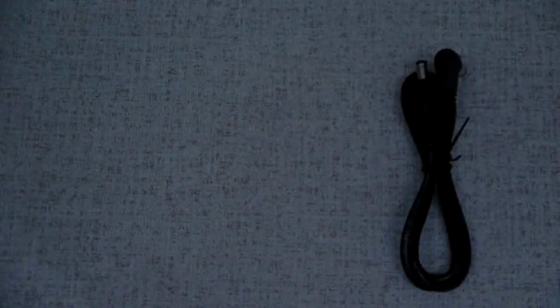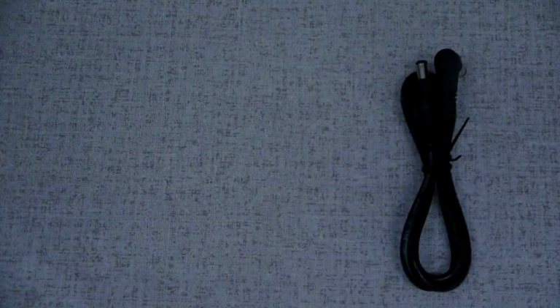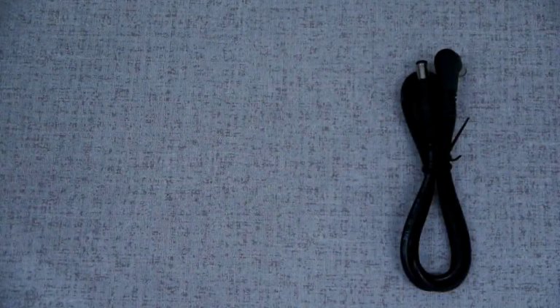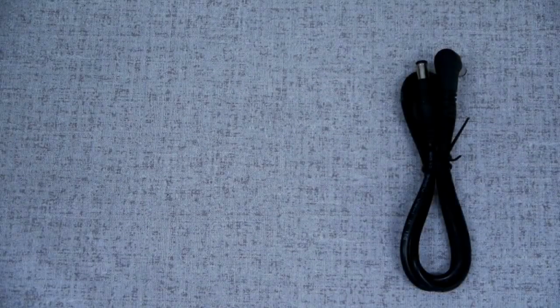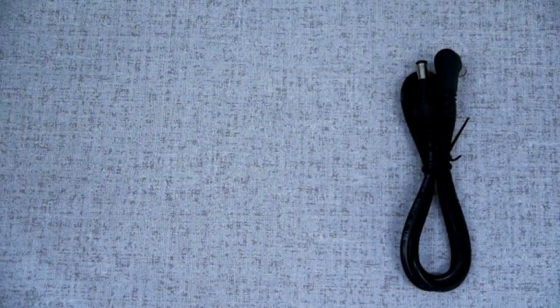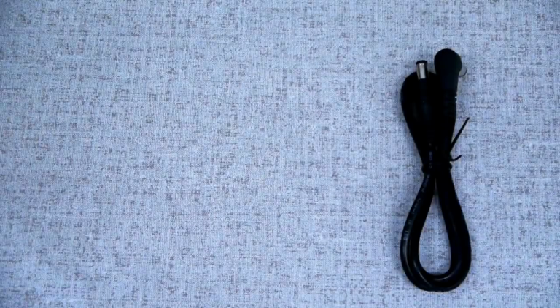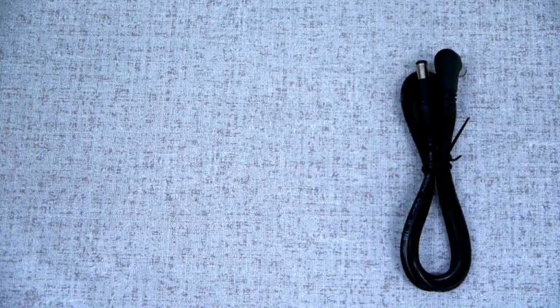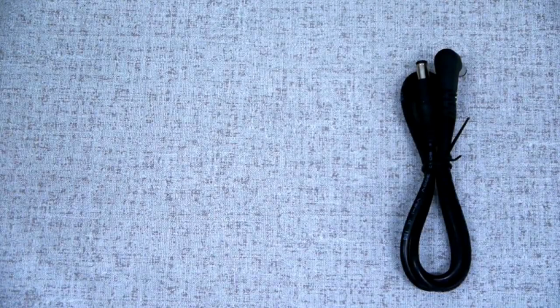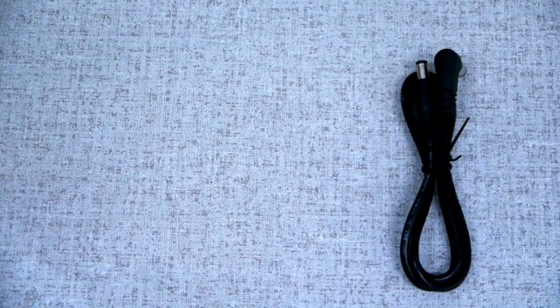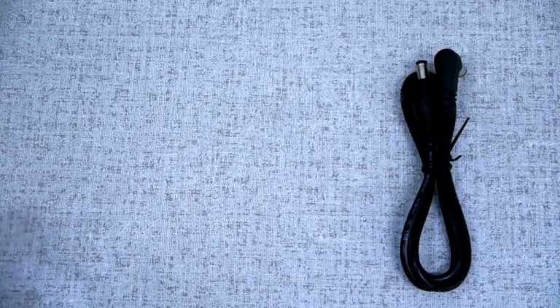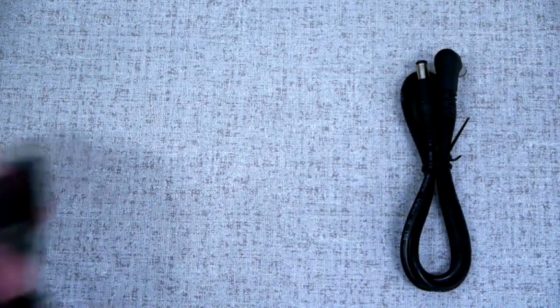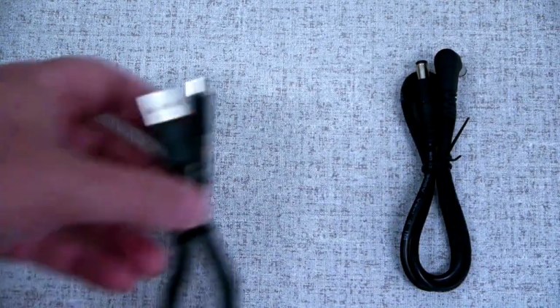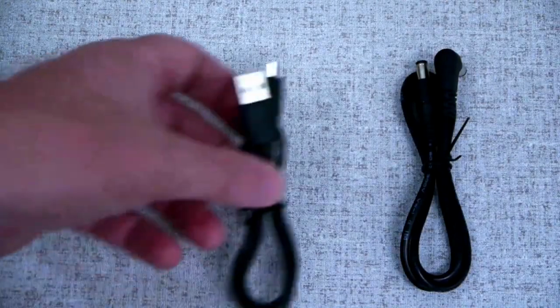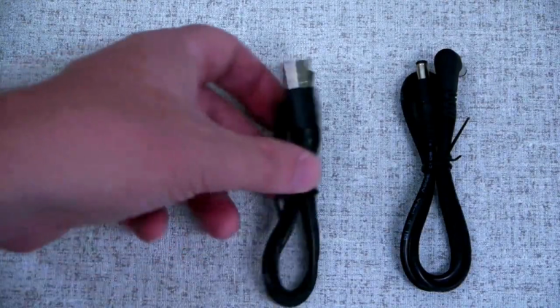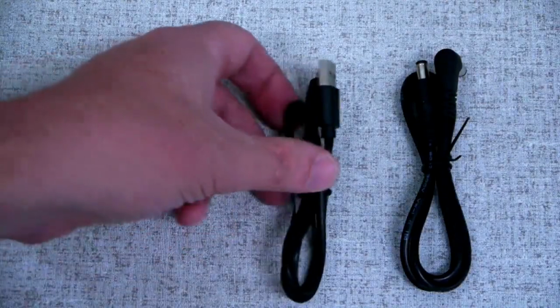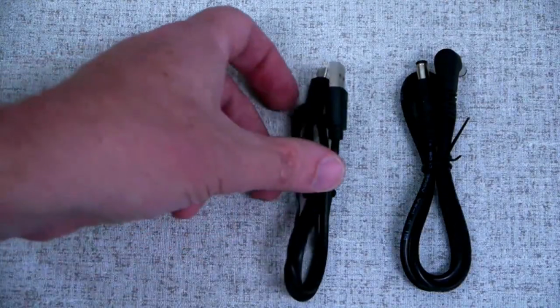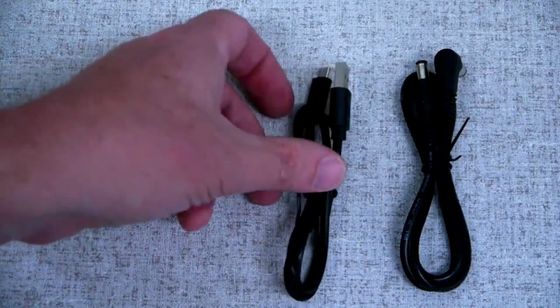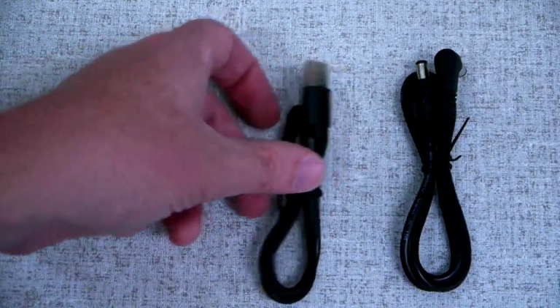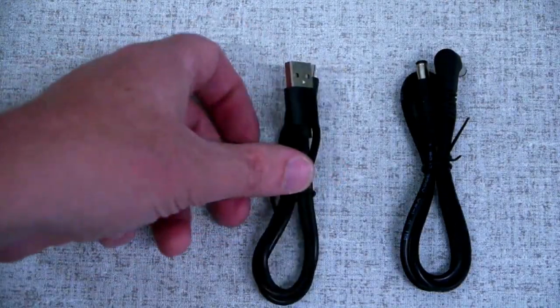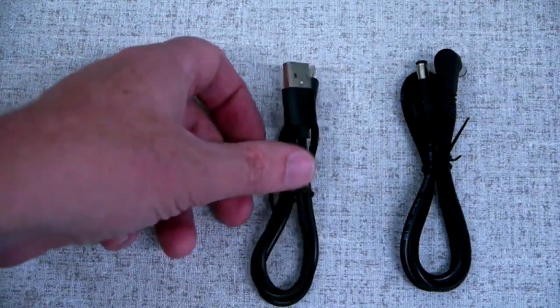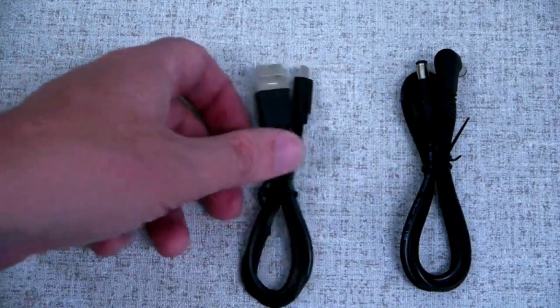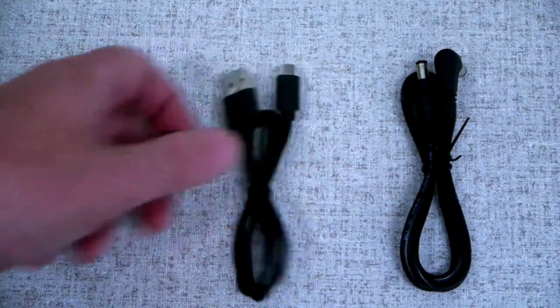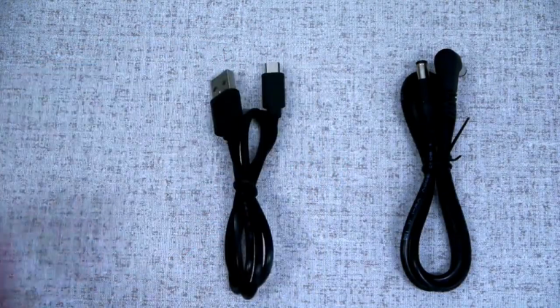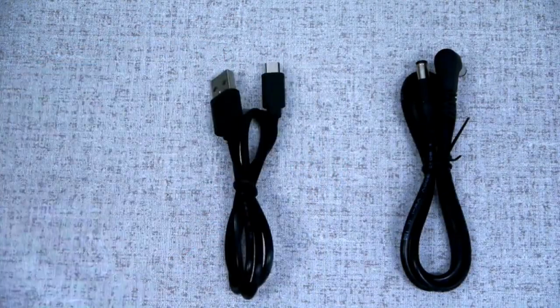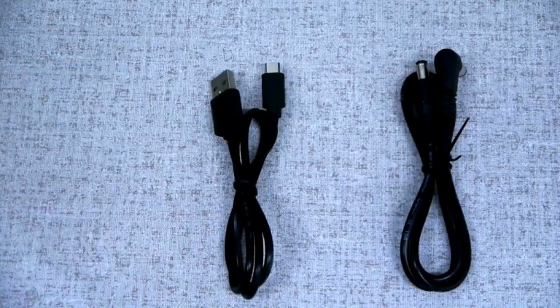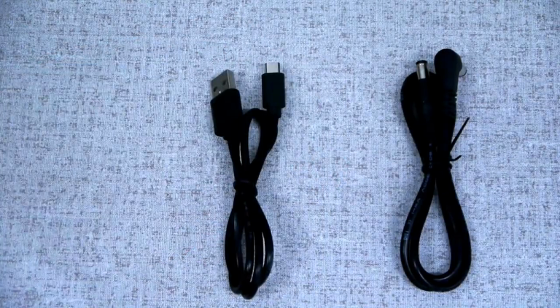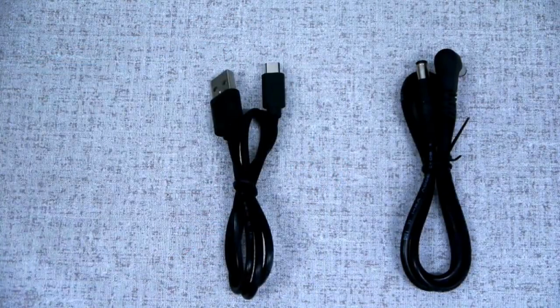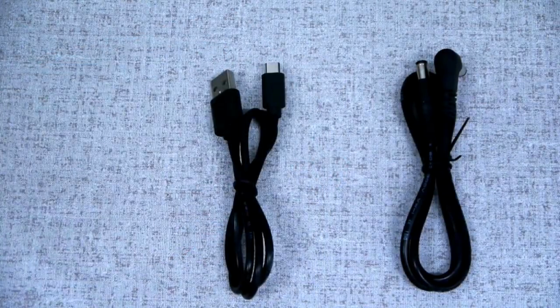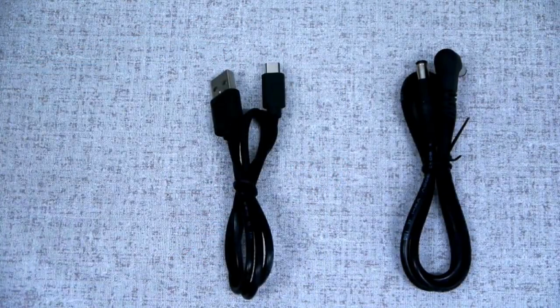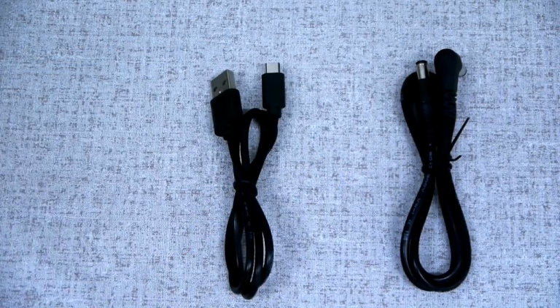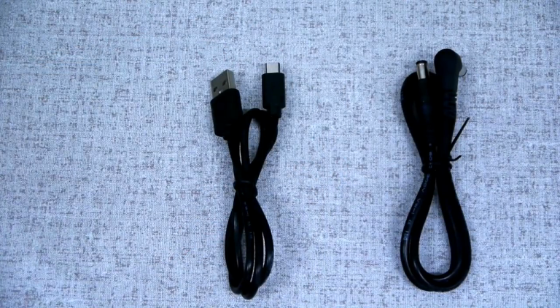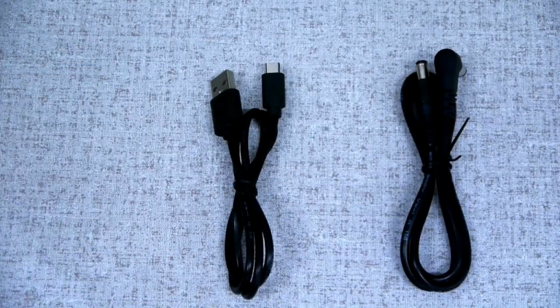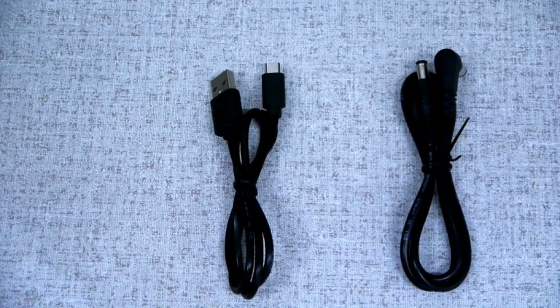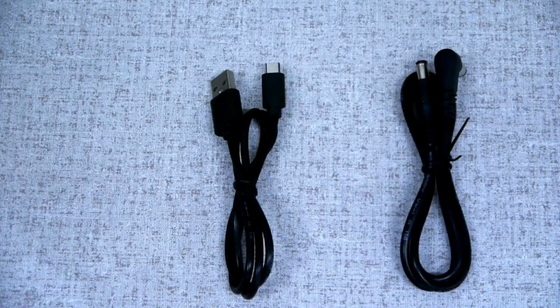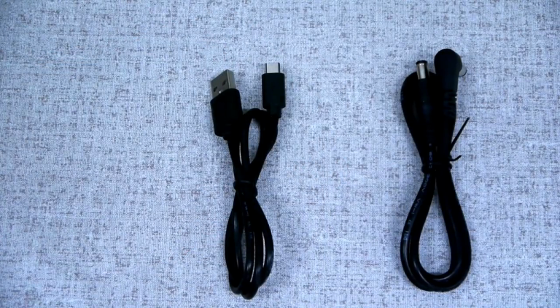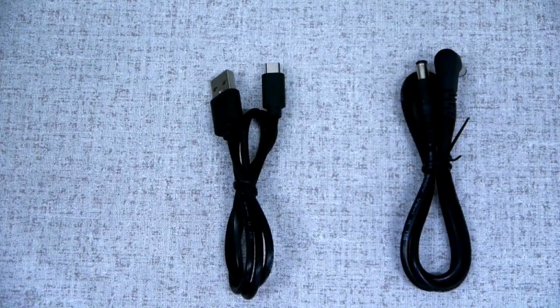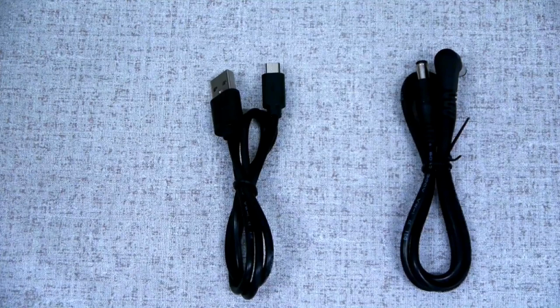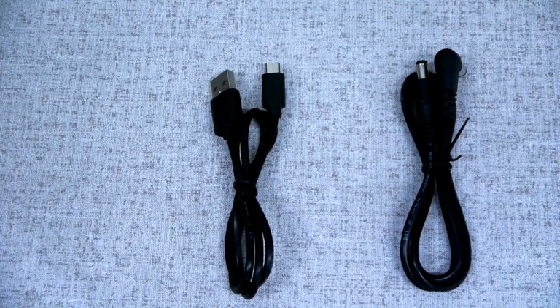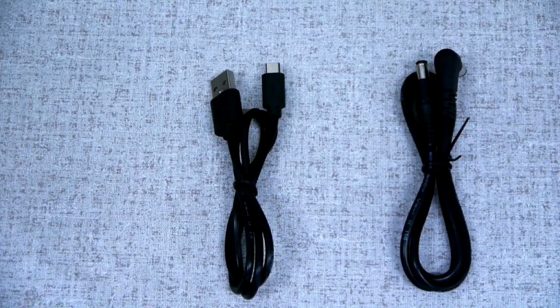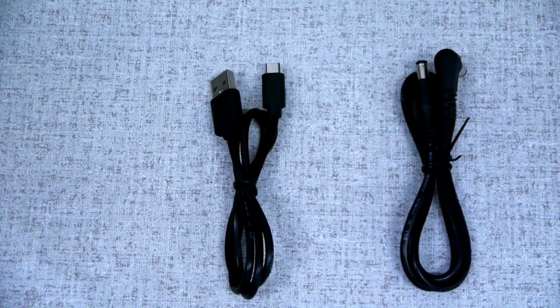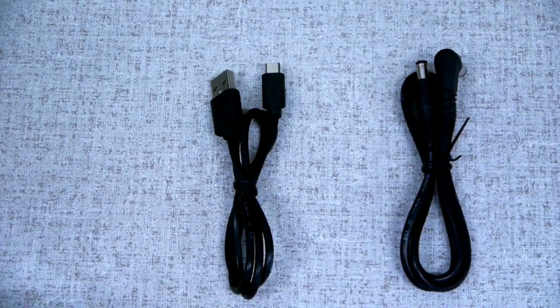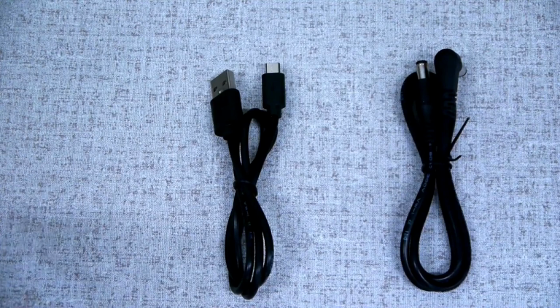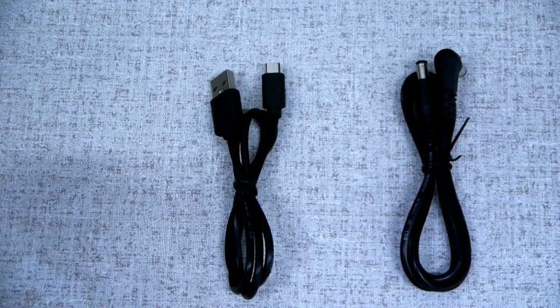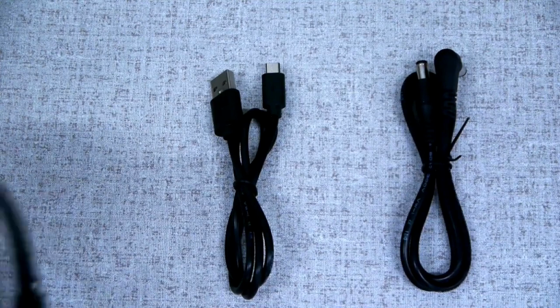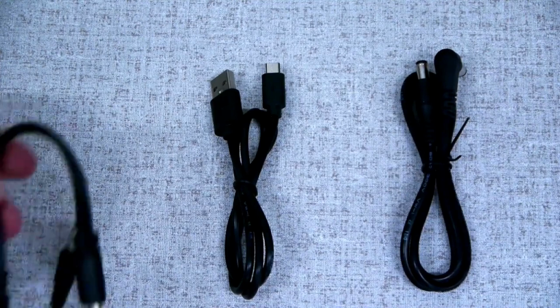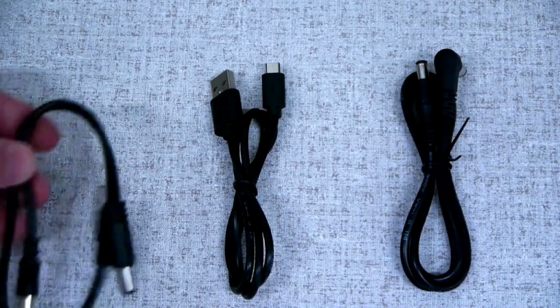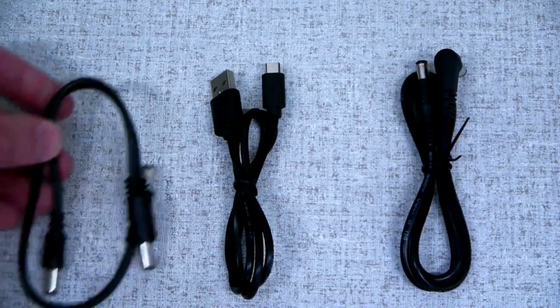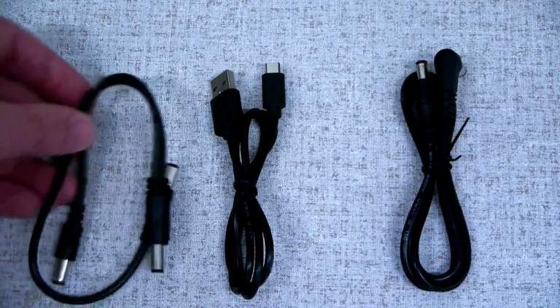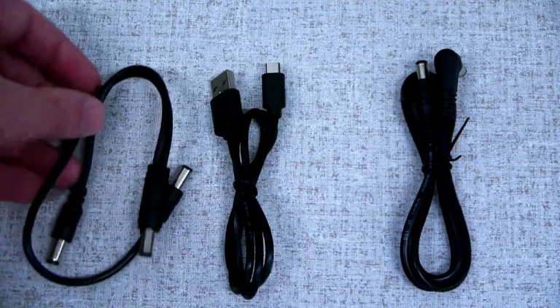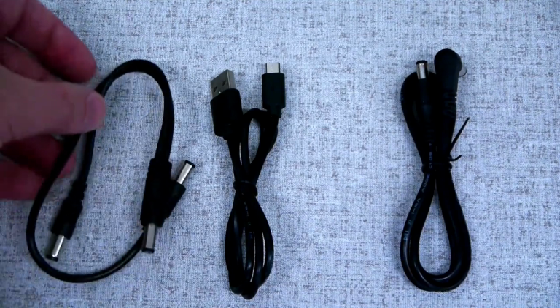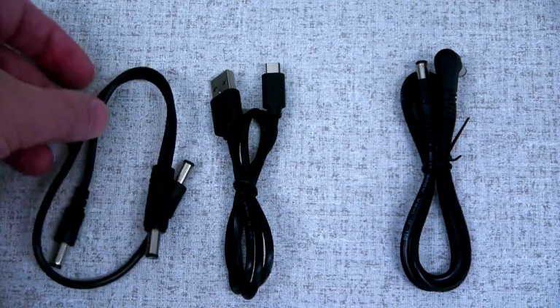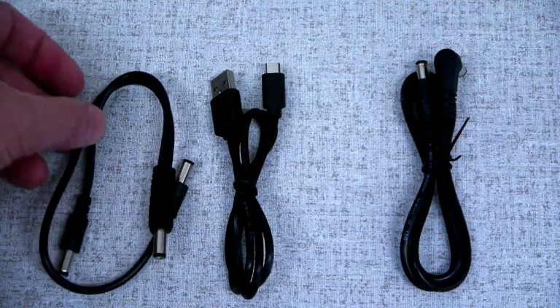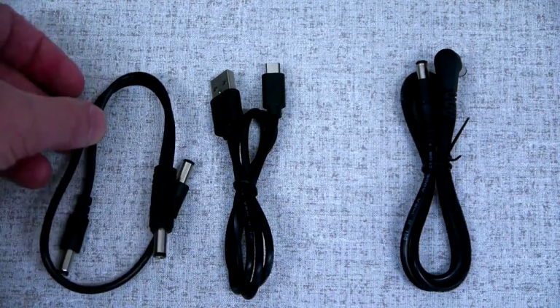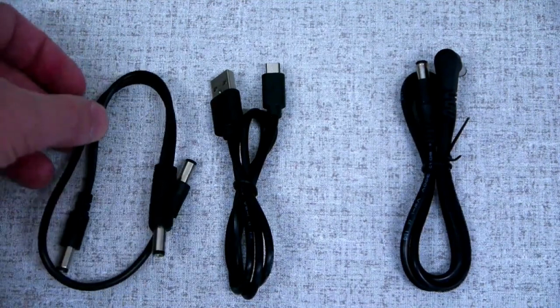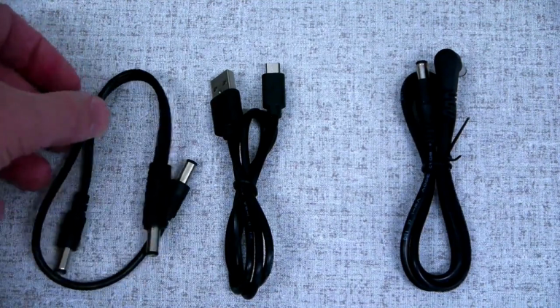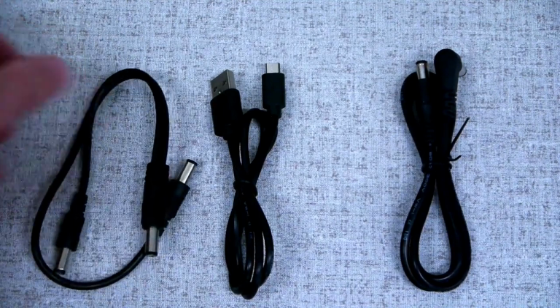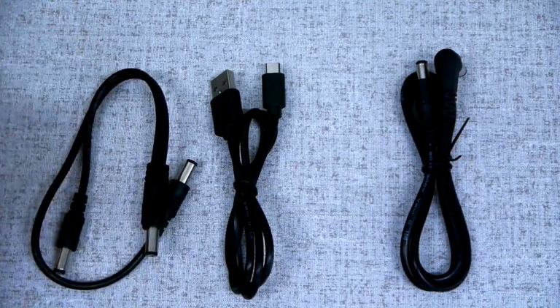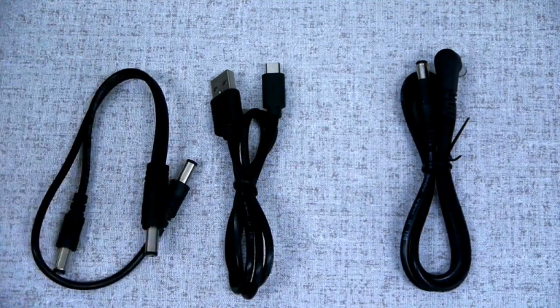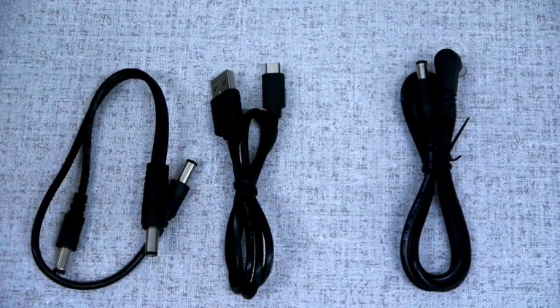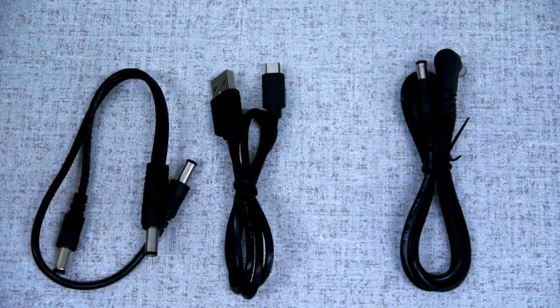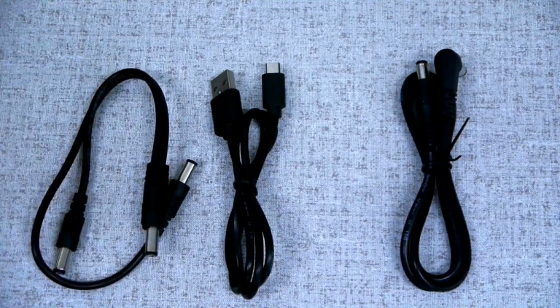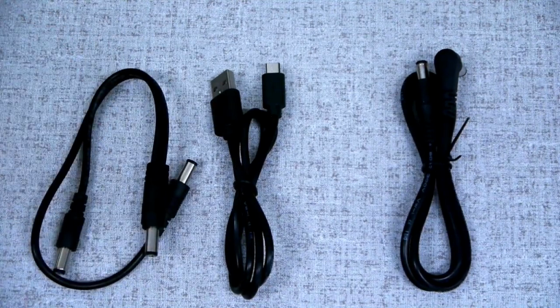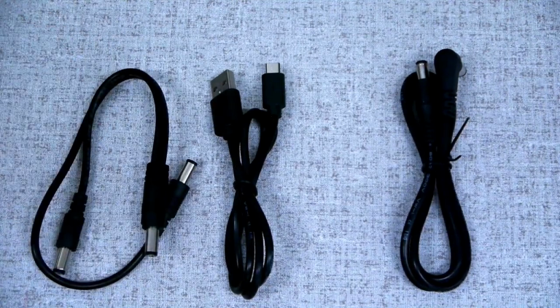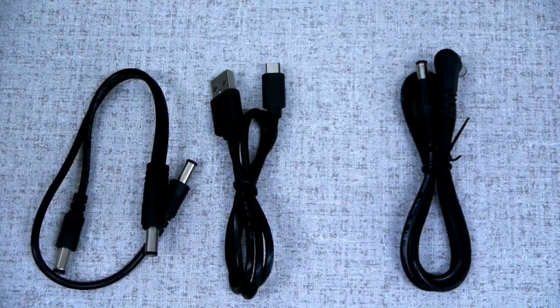The cable pack includes 9 volt cables for your pedals, a USB charging cable, and an 18 volt power cable.